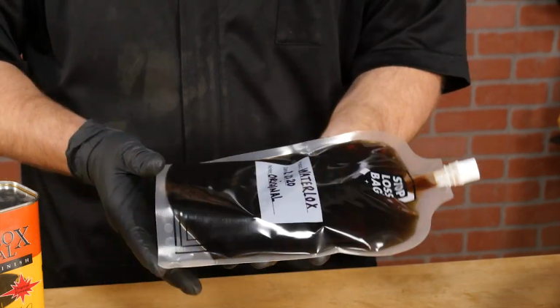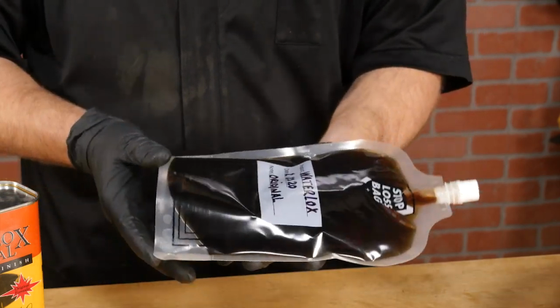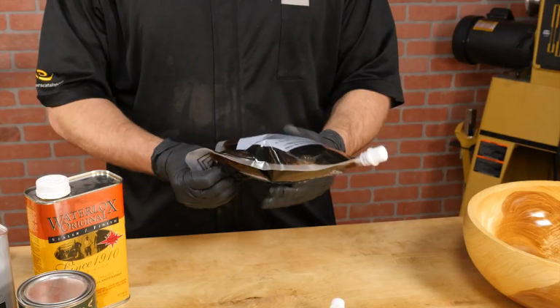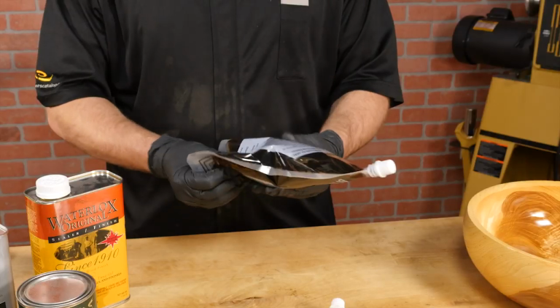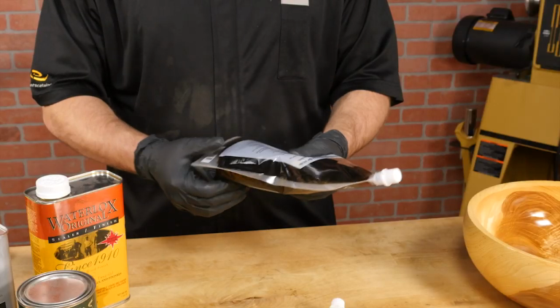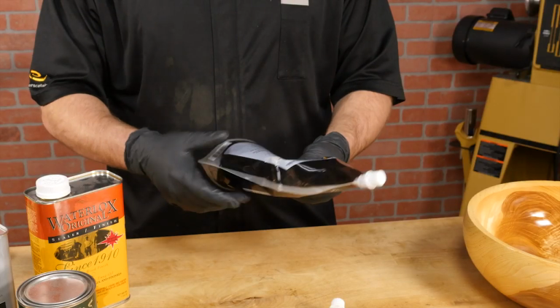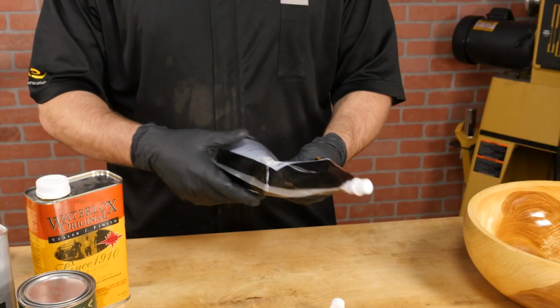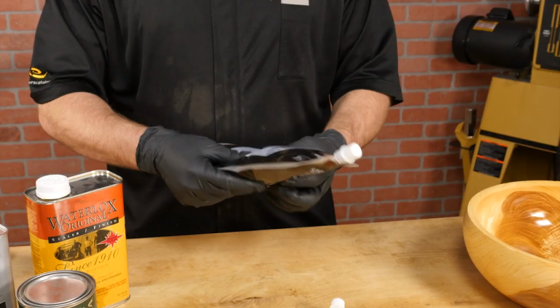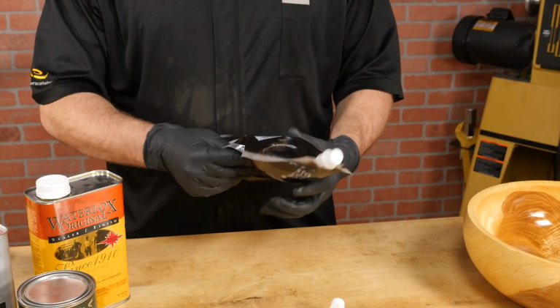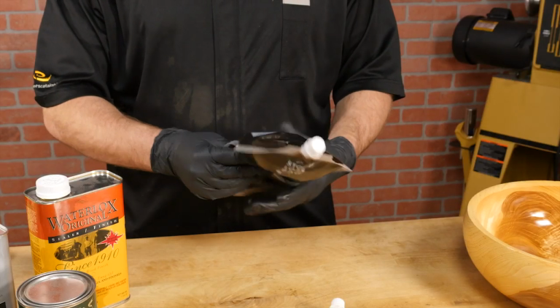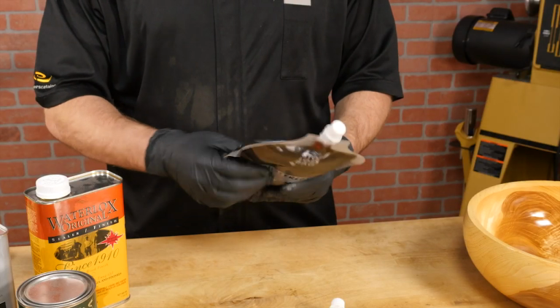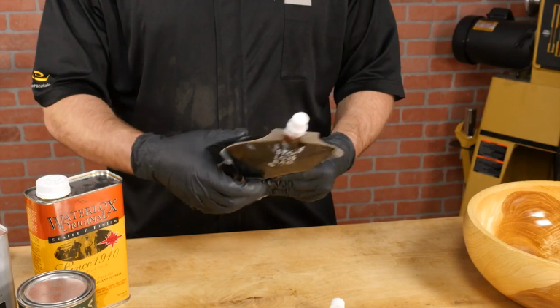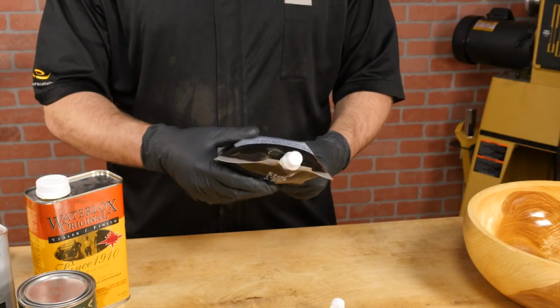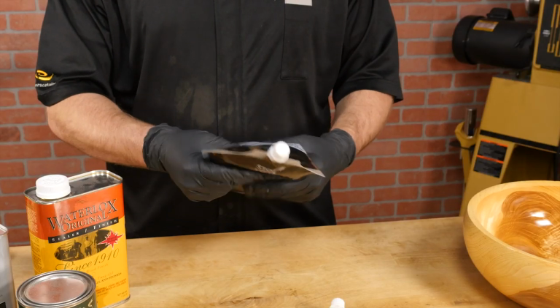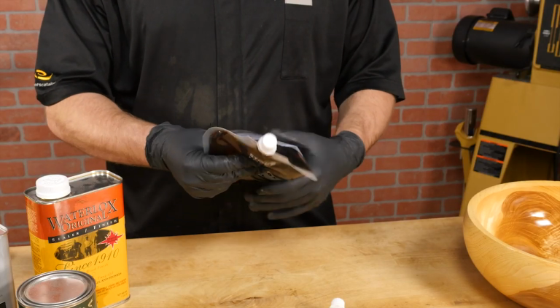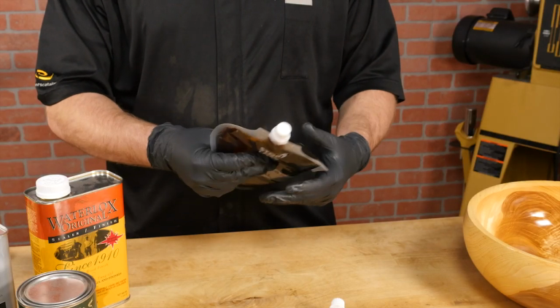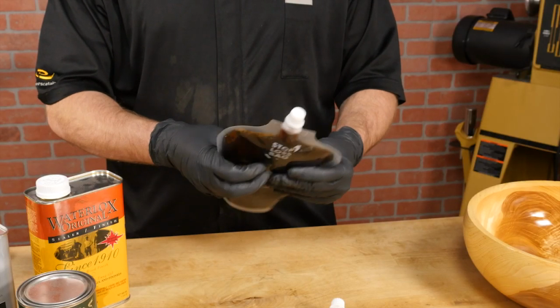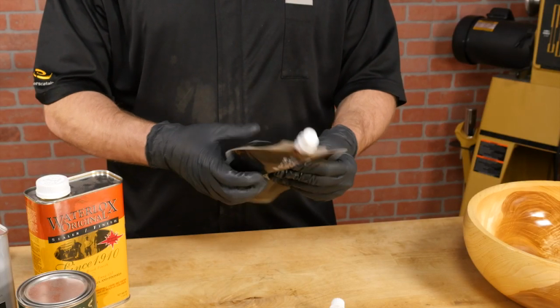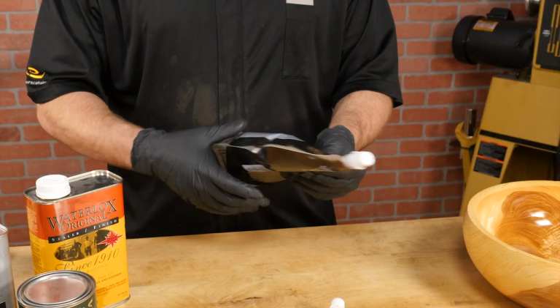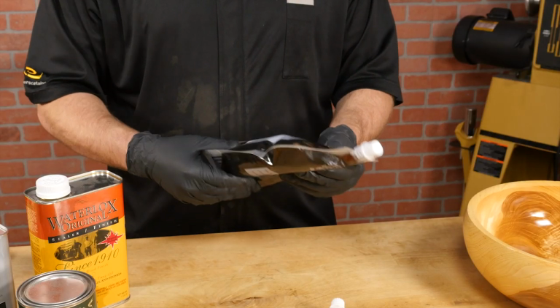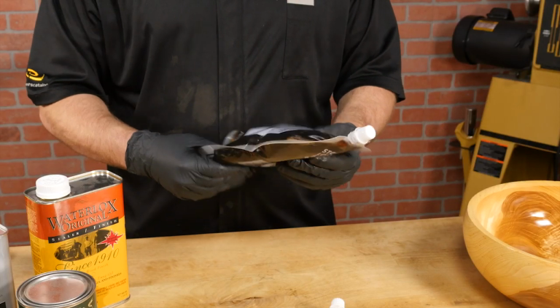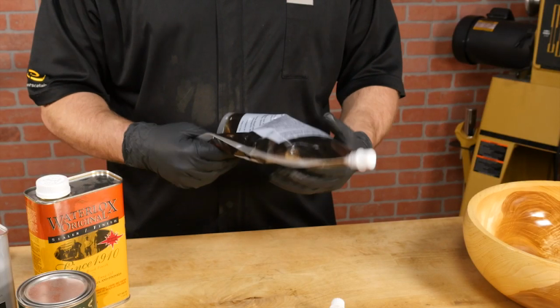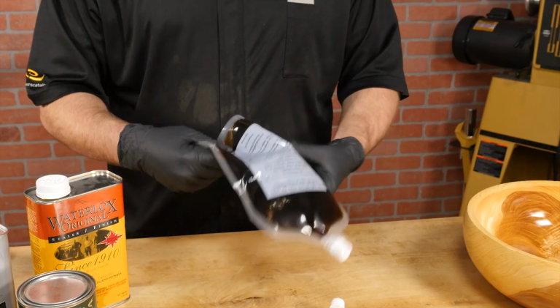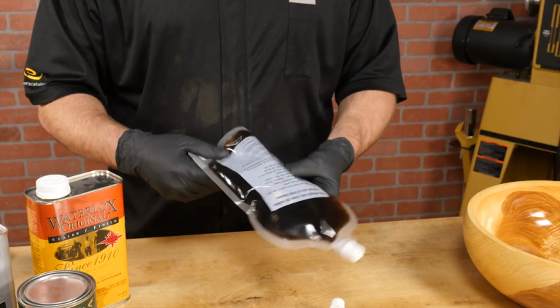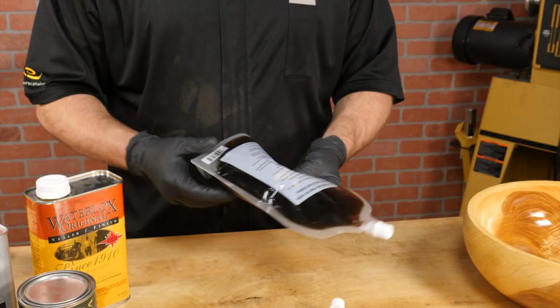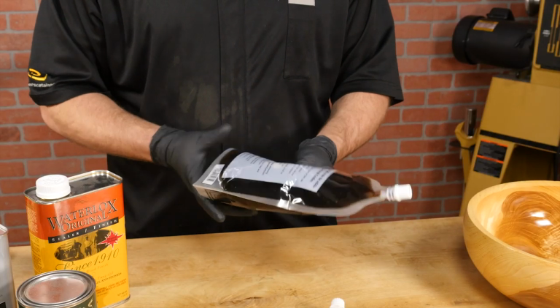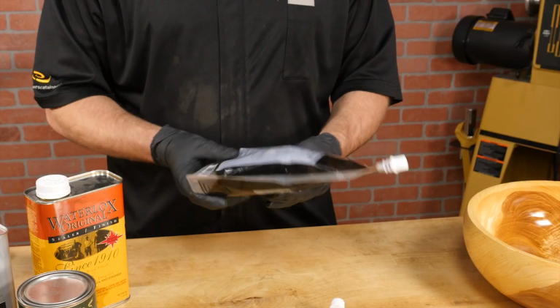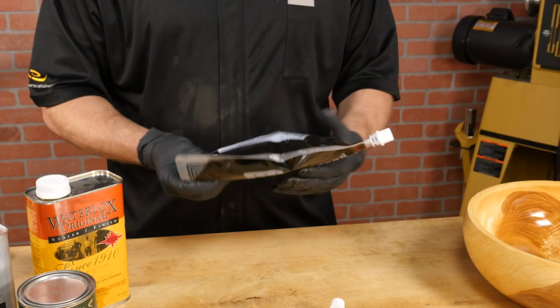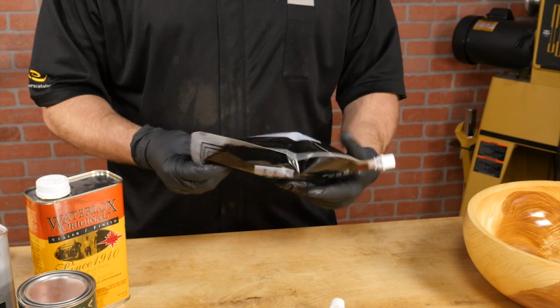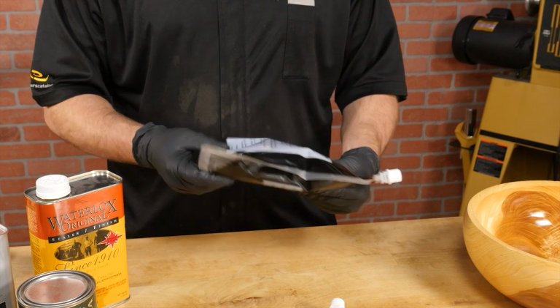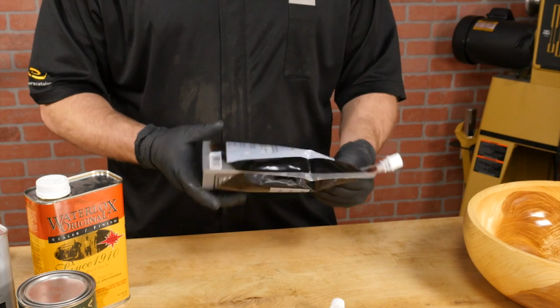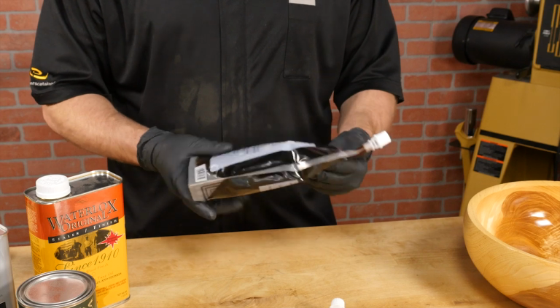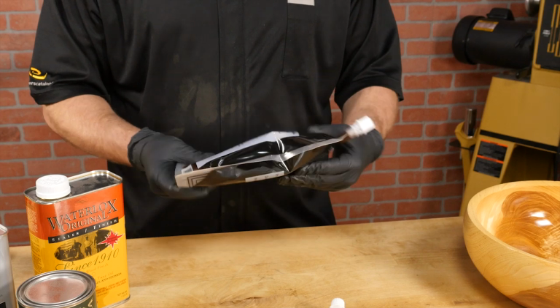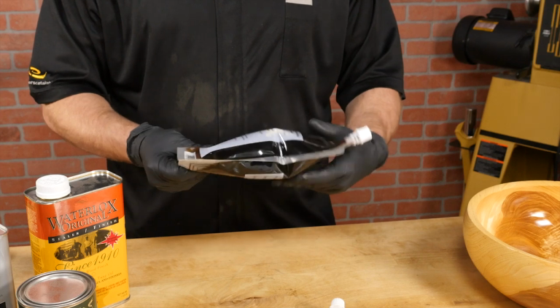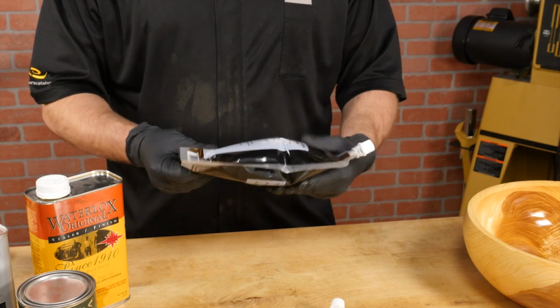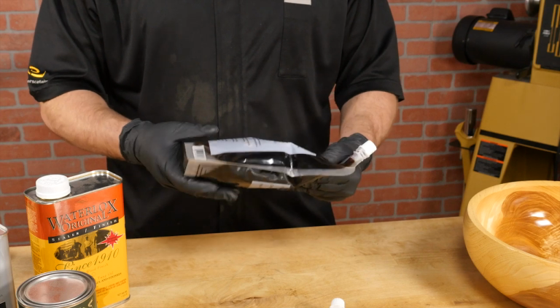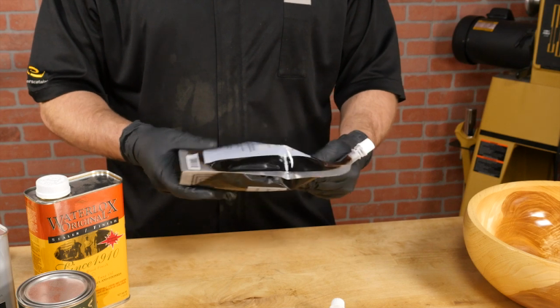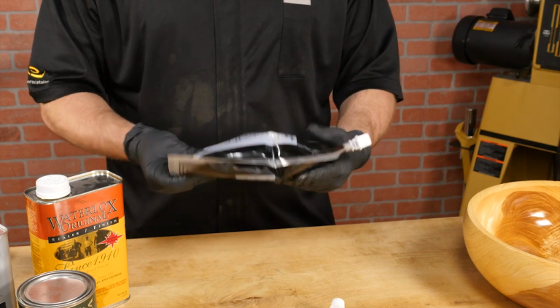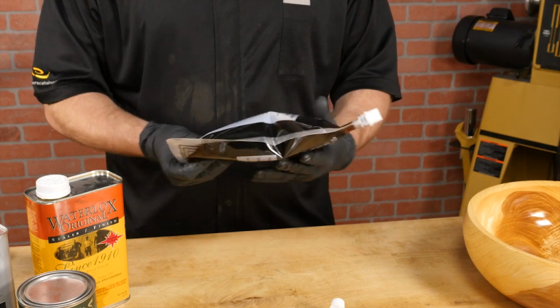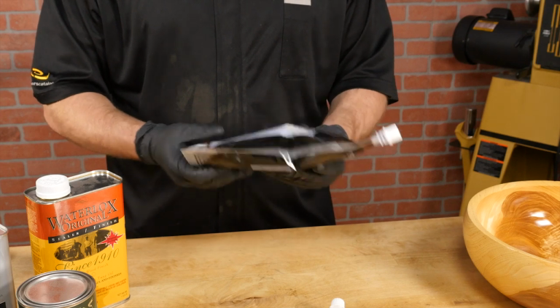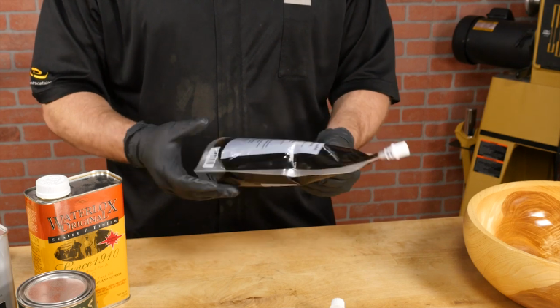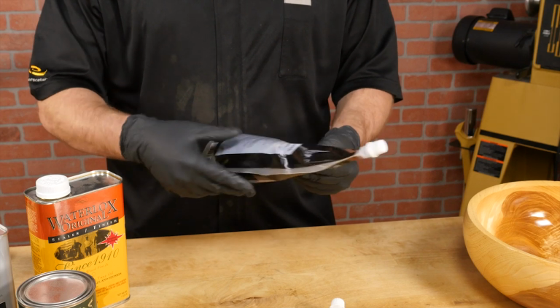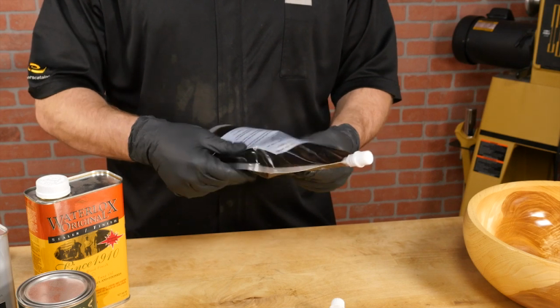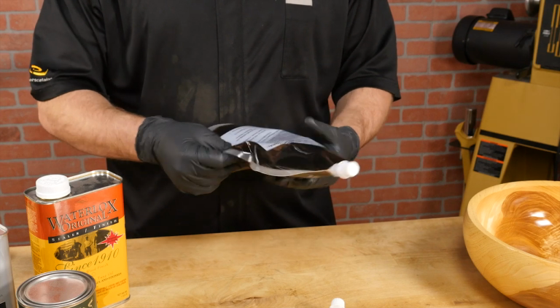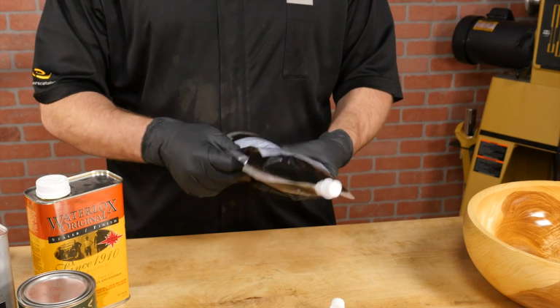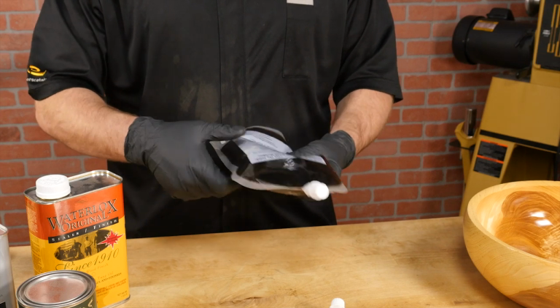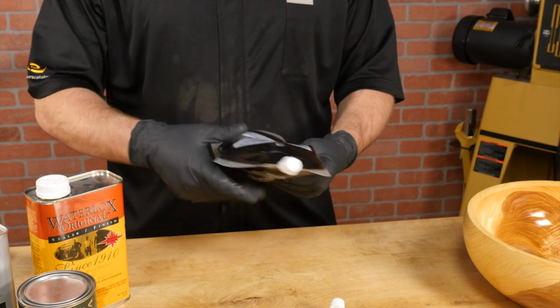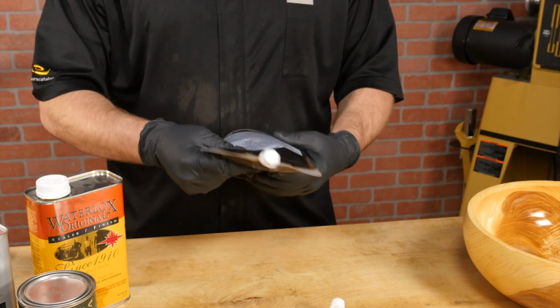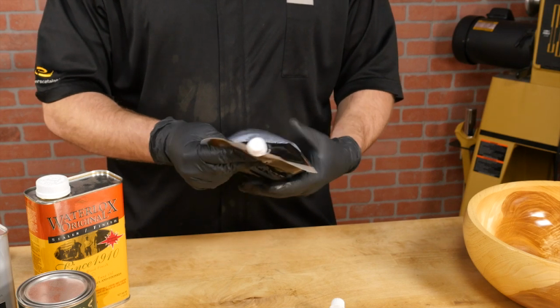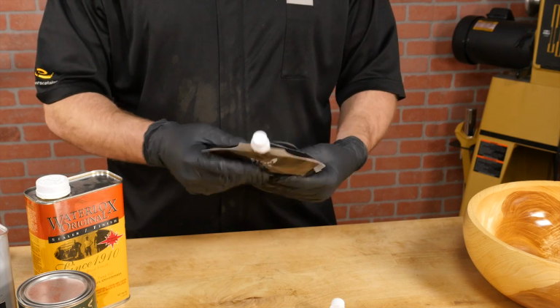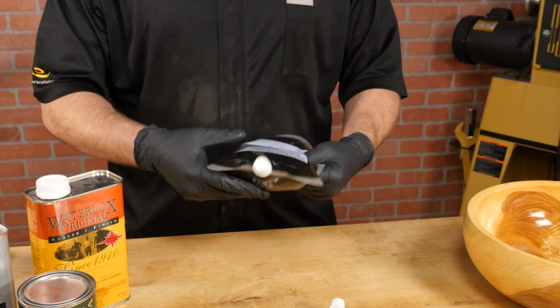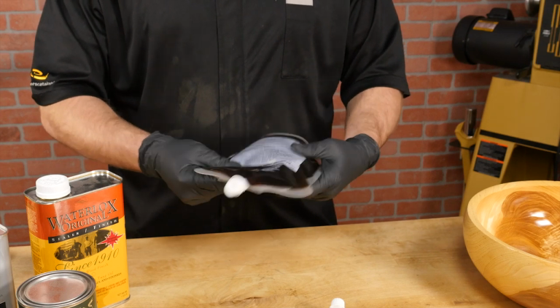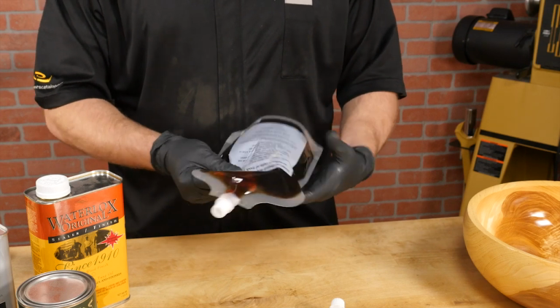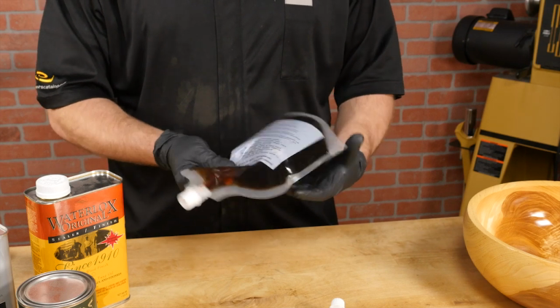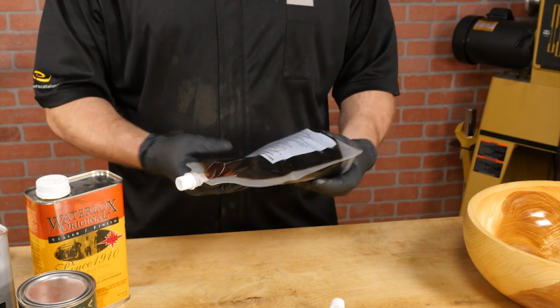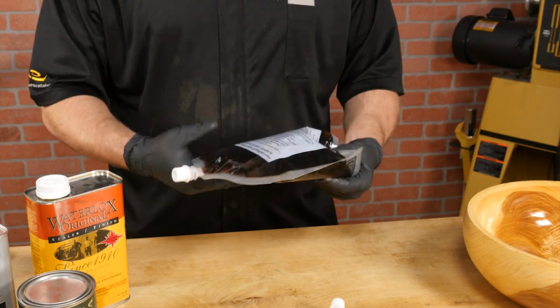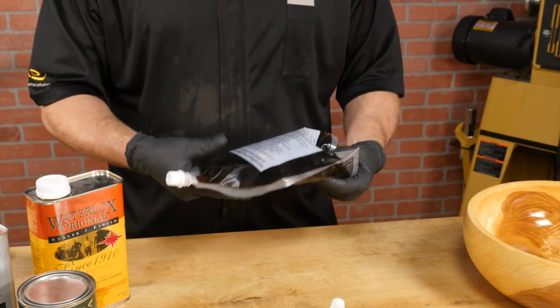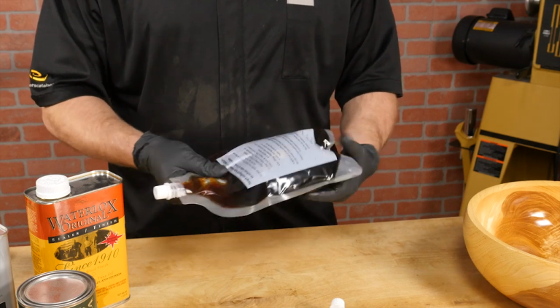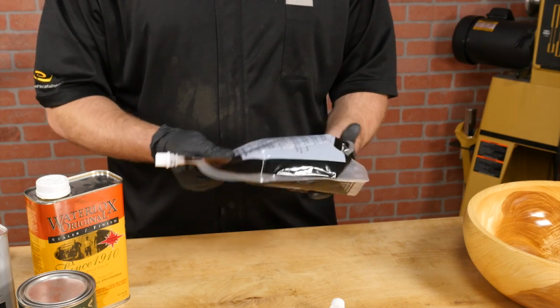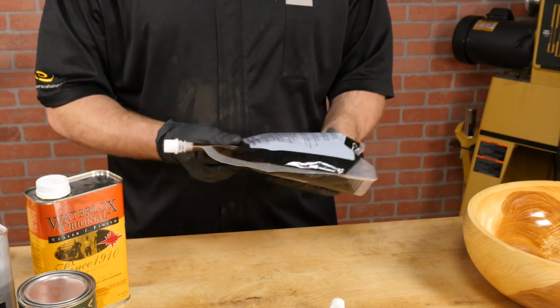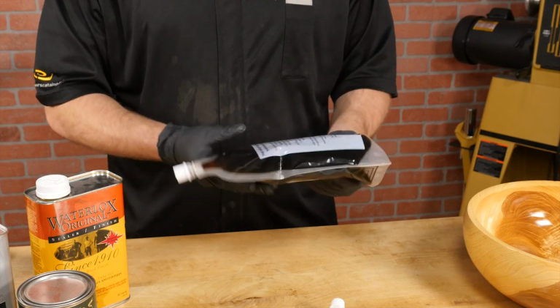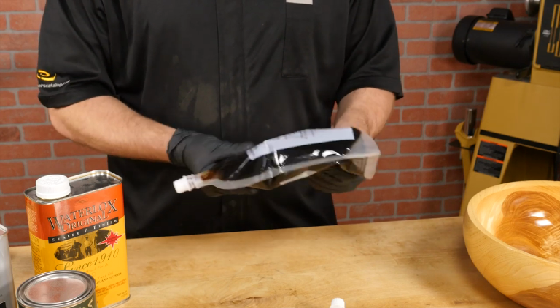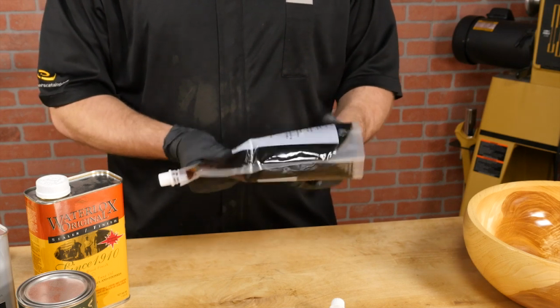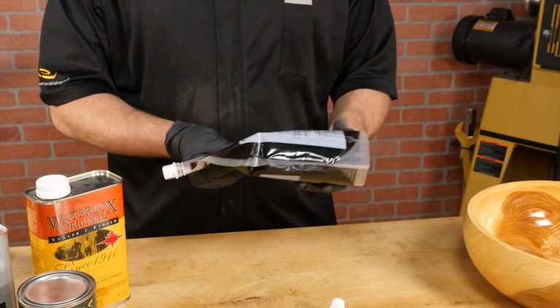And with a clear bag, remixing a finish that has settled is easy. No more stir sticks — simply knead the bag to remix the contents.